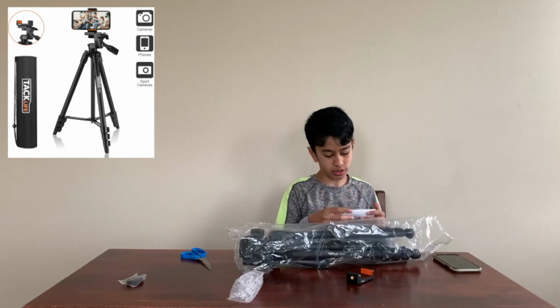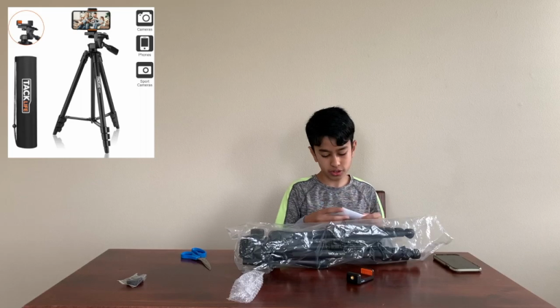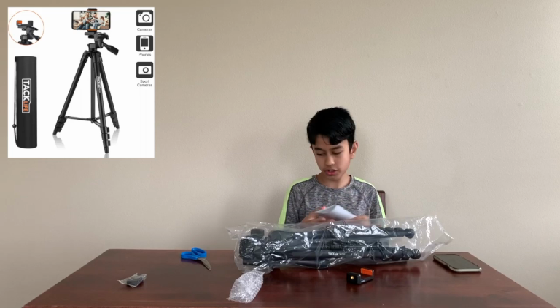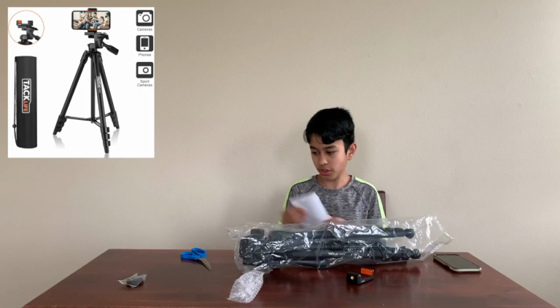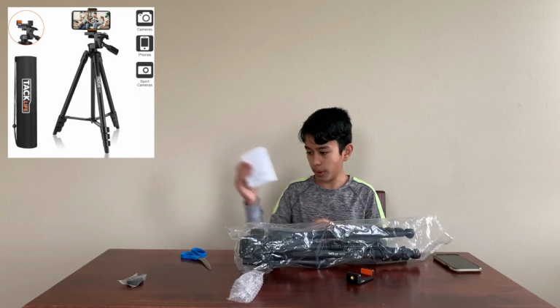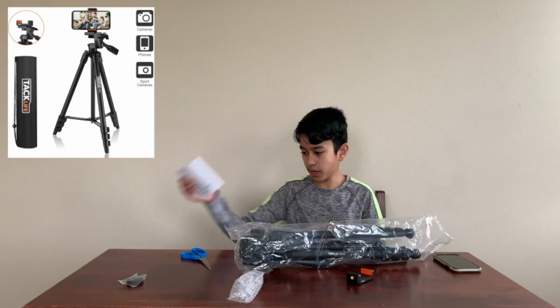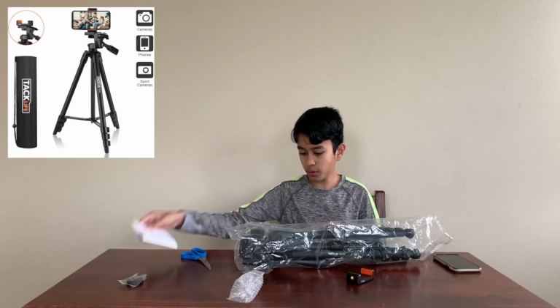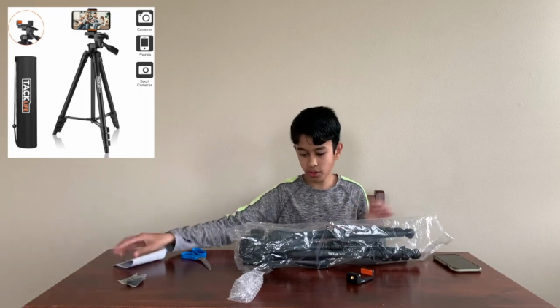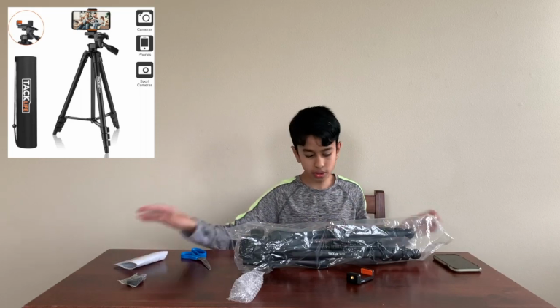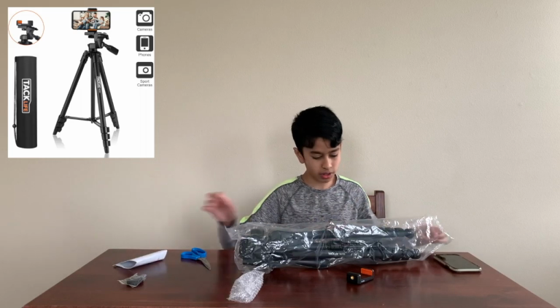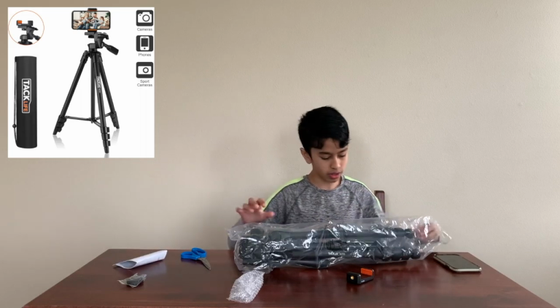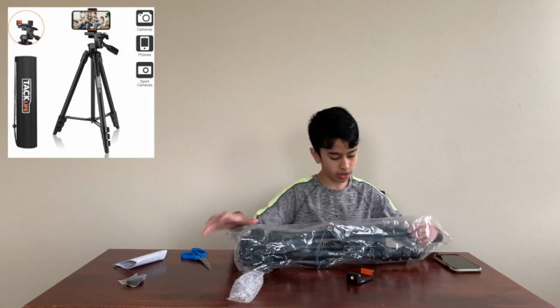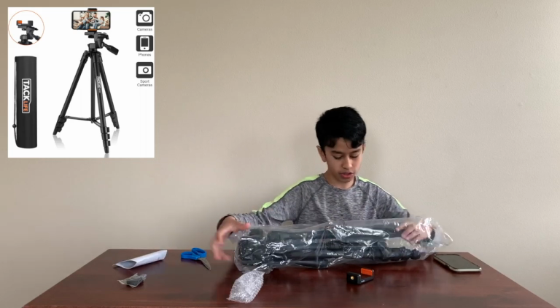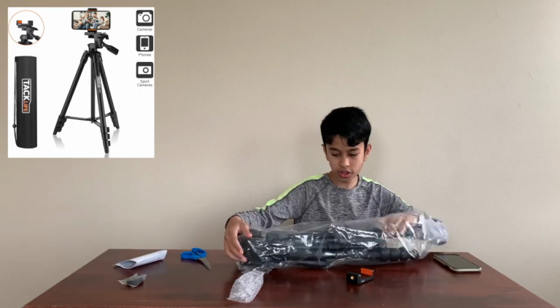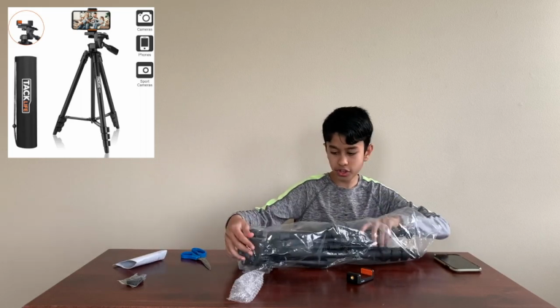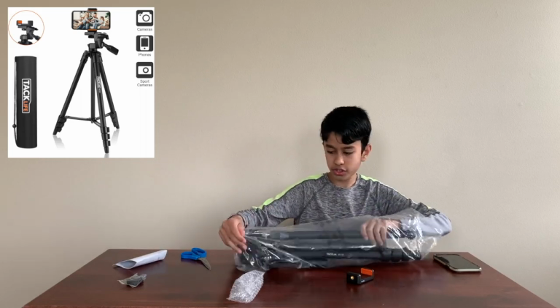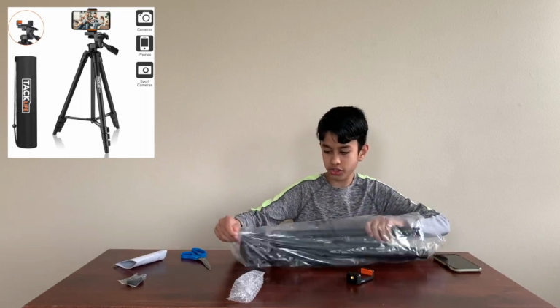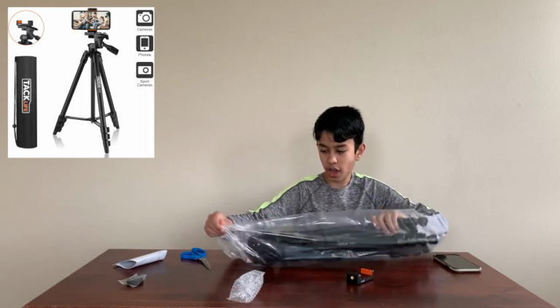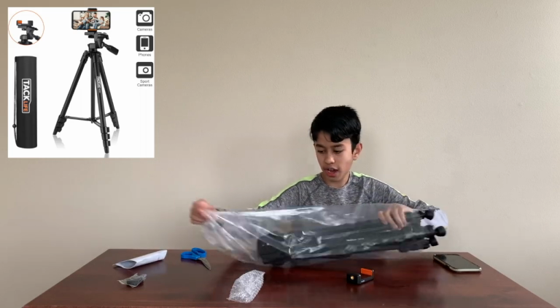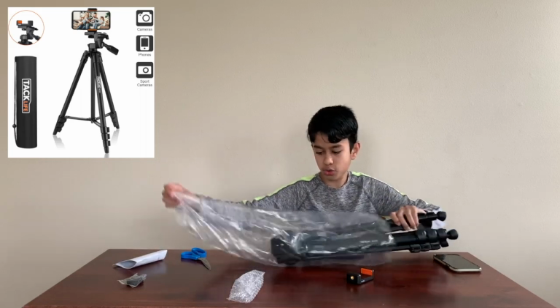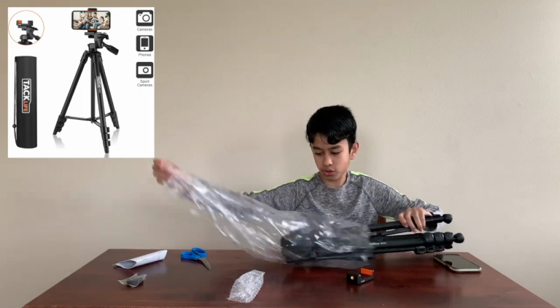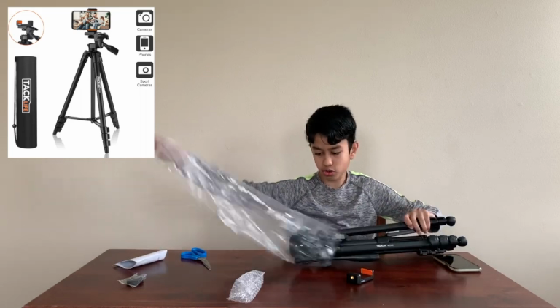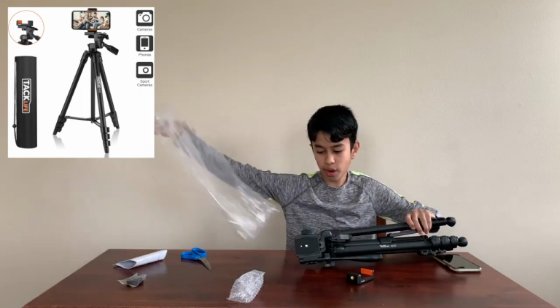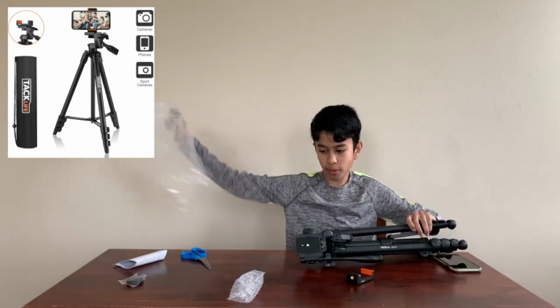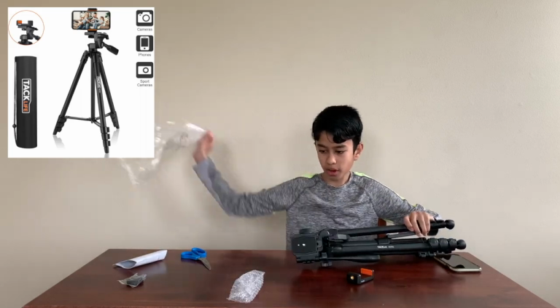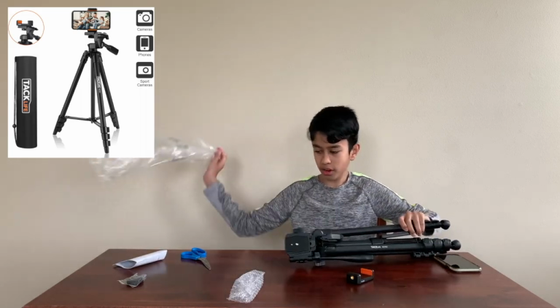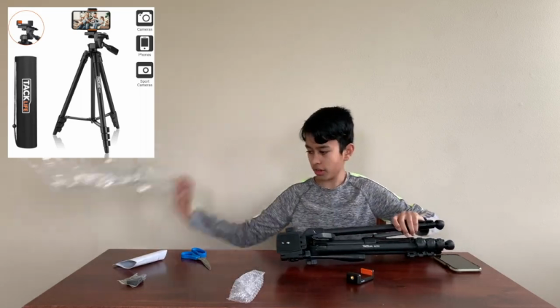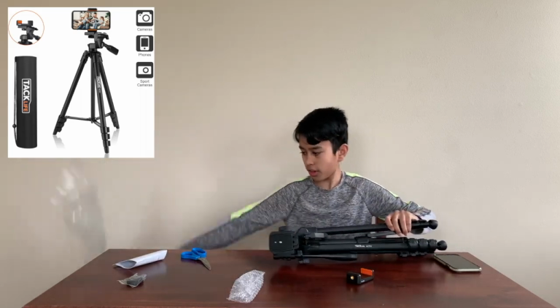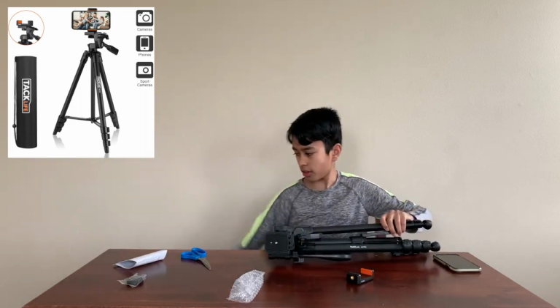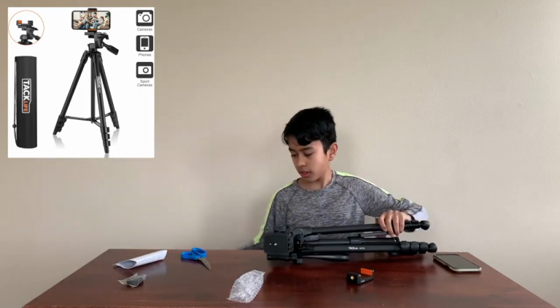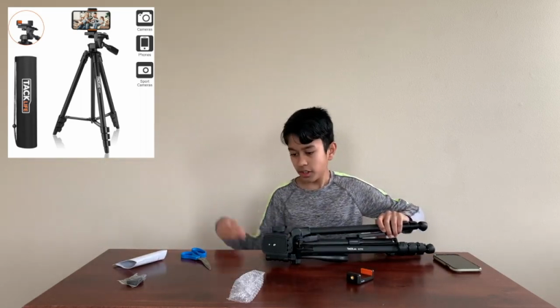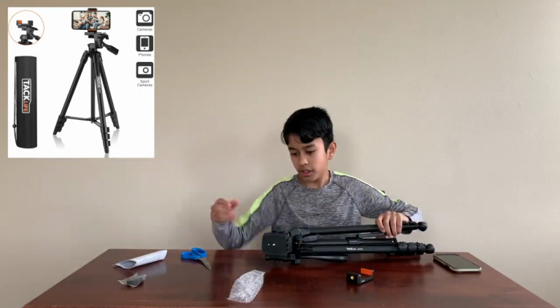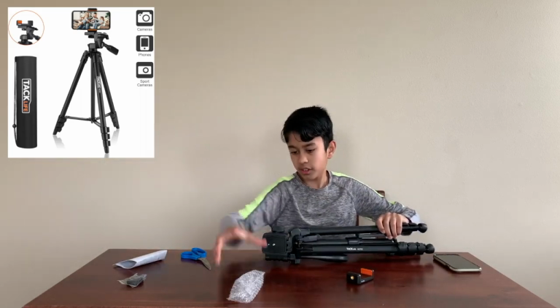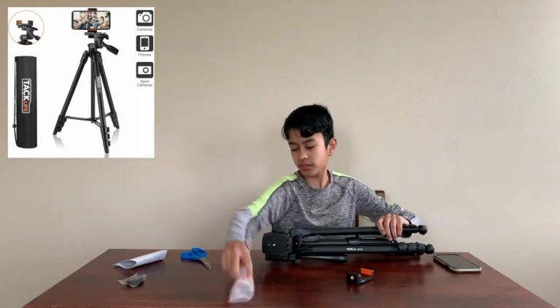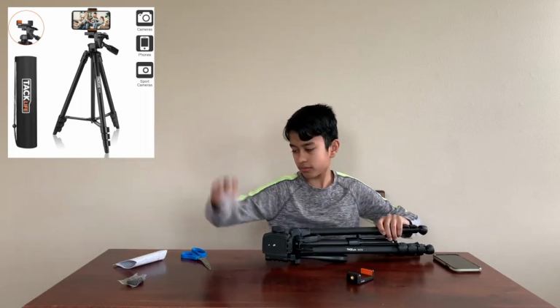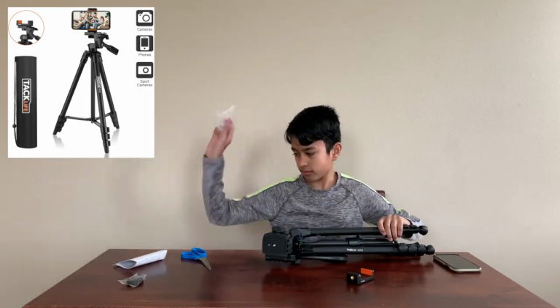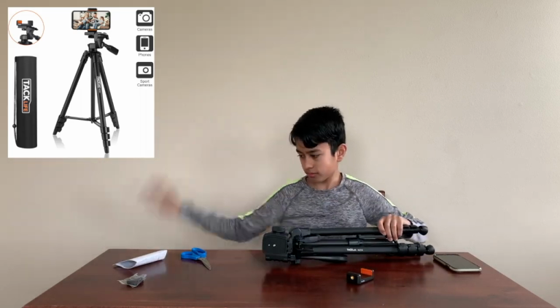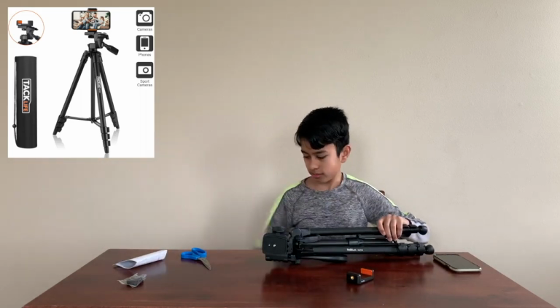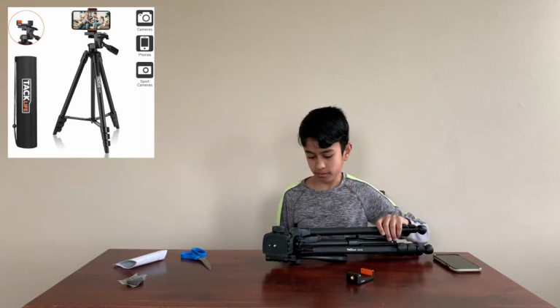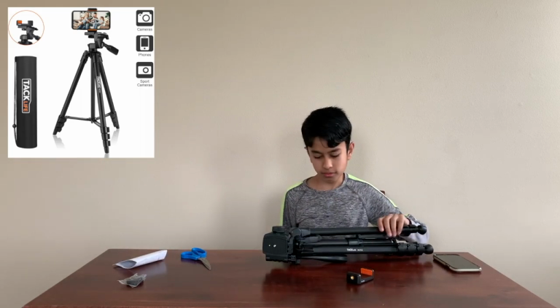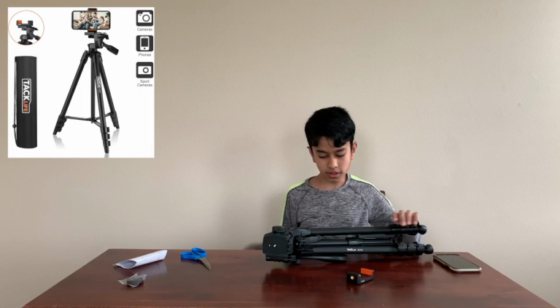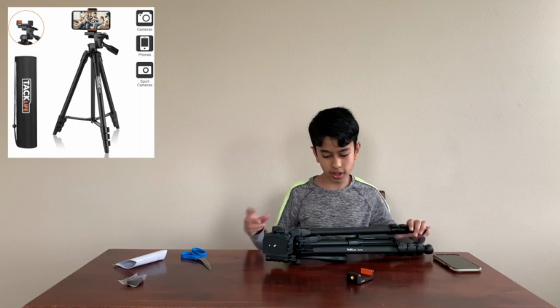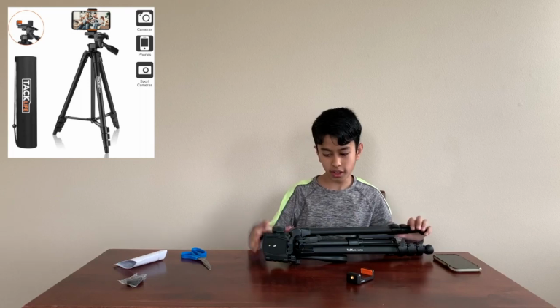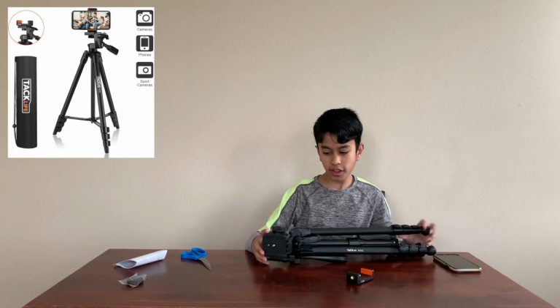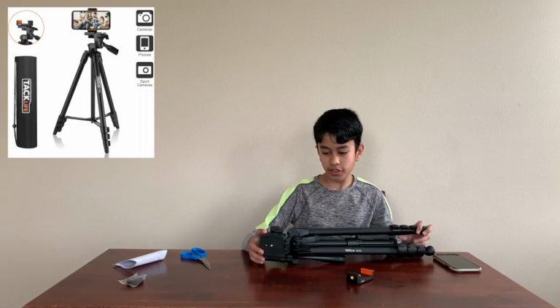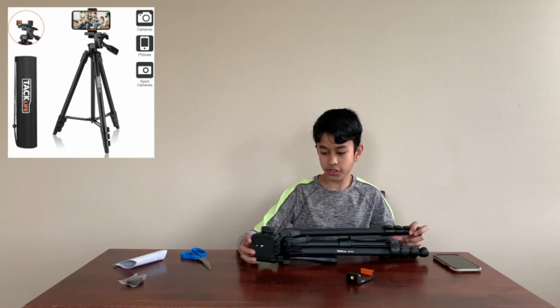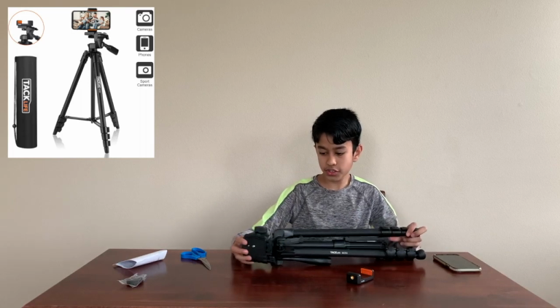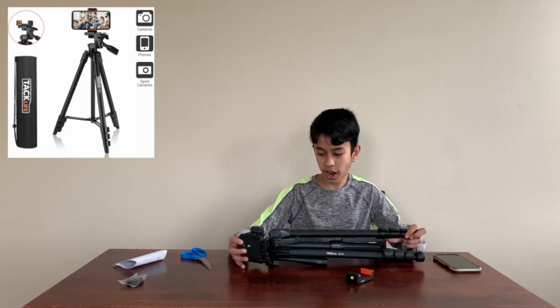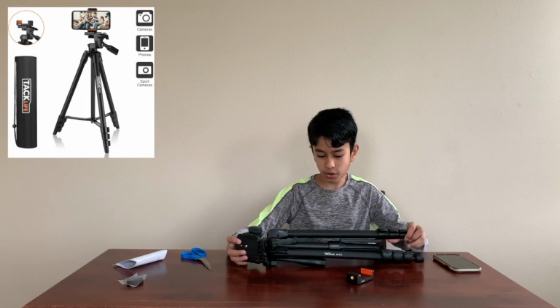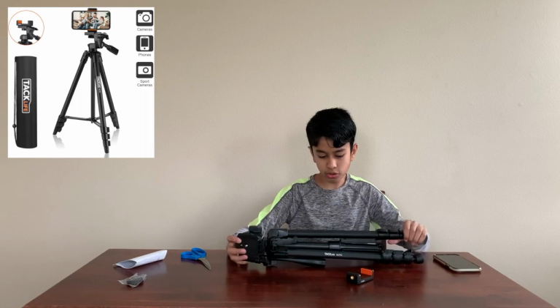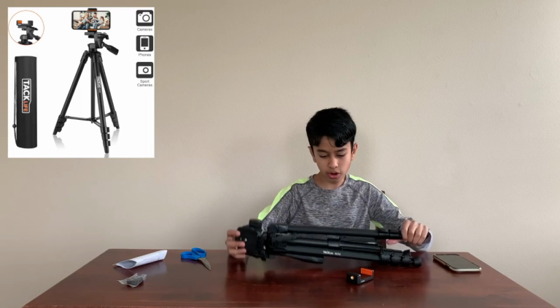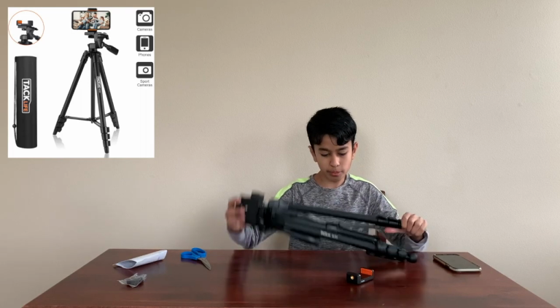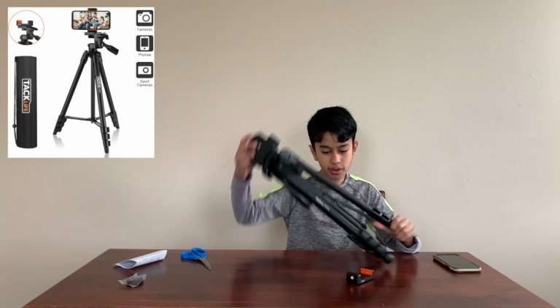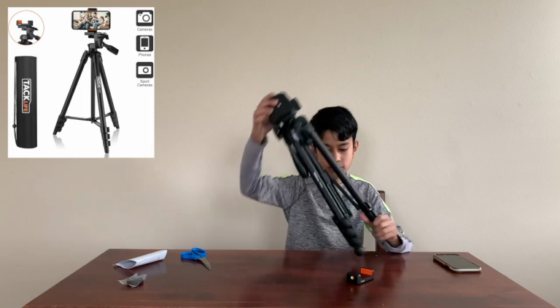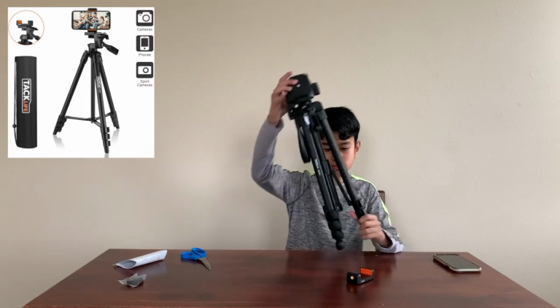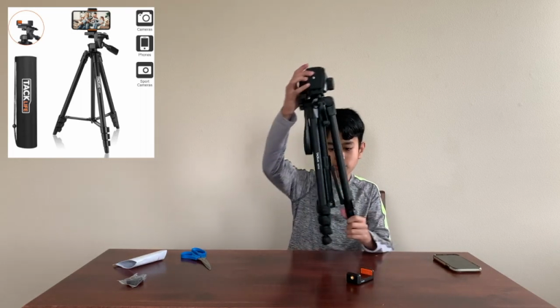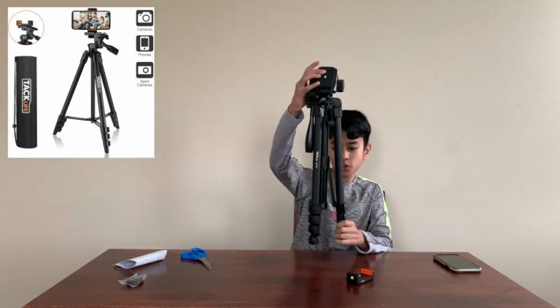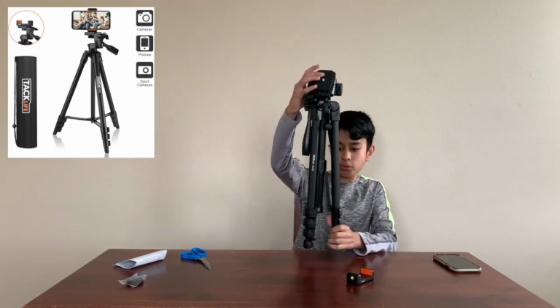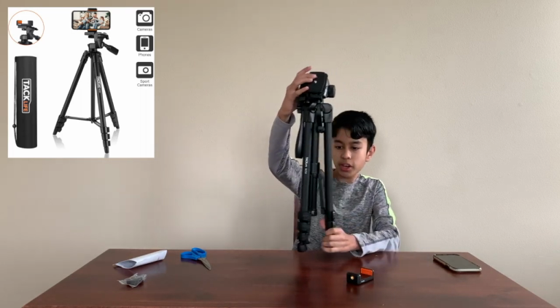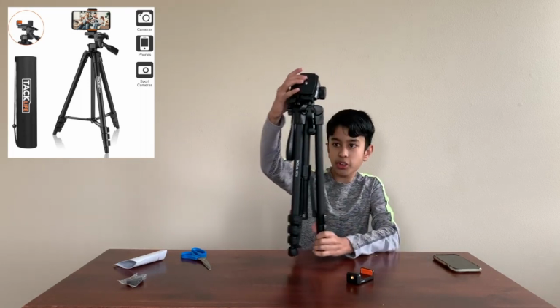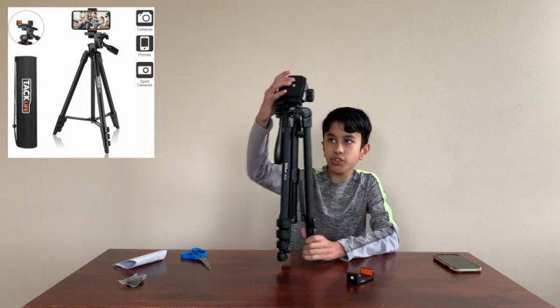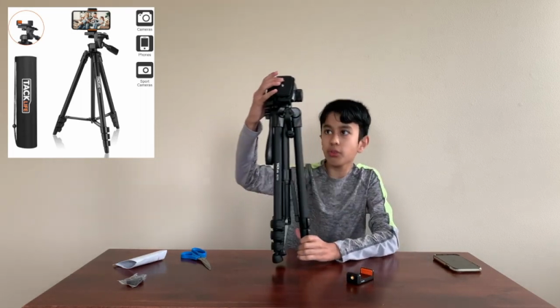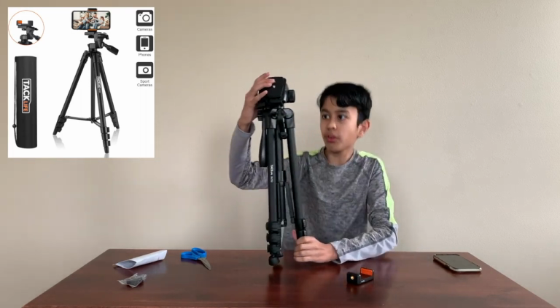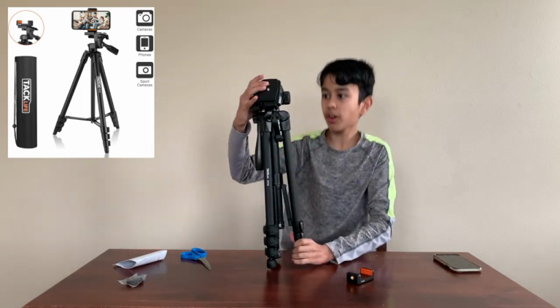This is the manual, and then this is the actual tripod. Looks pretty good so far.